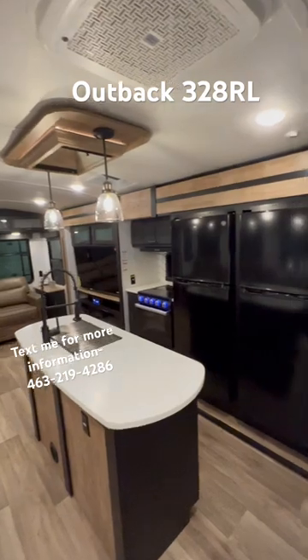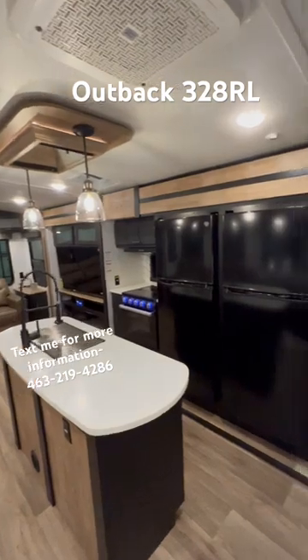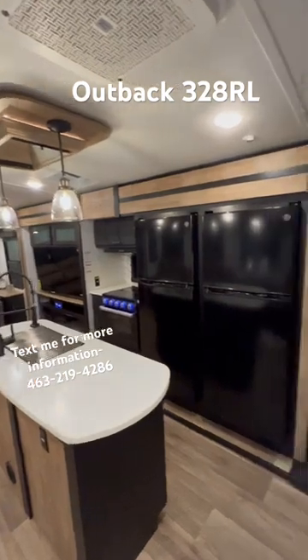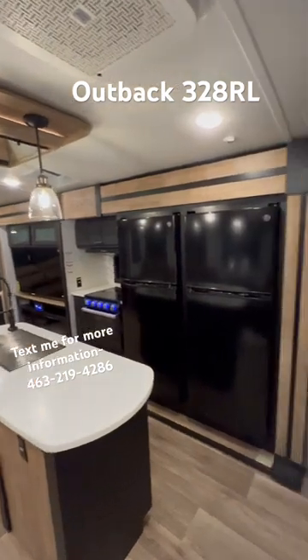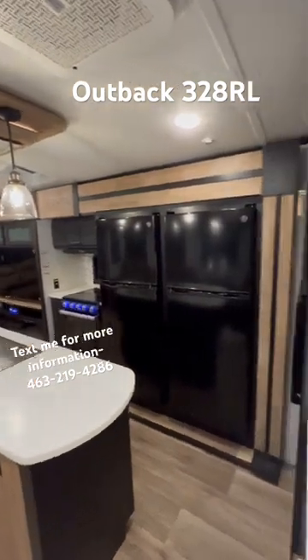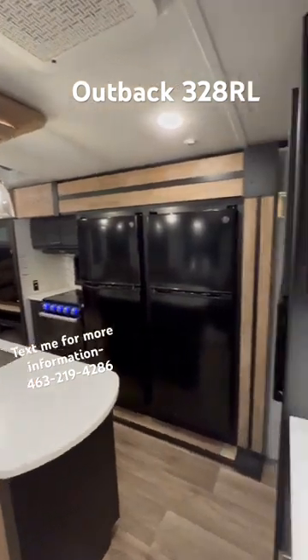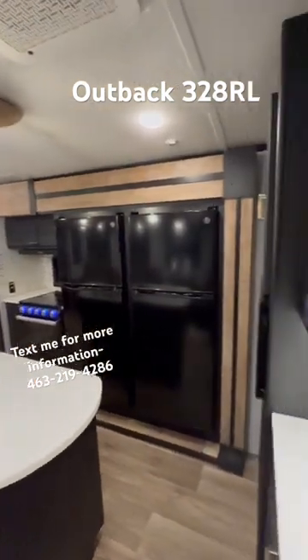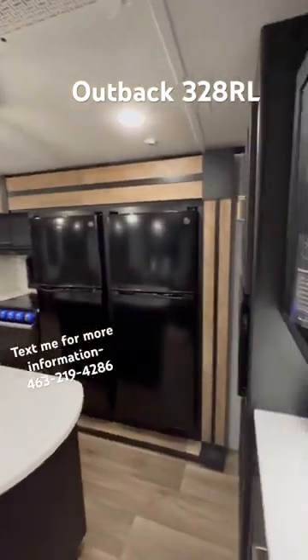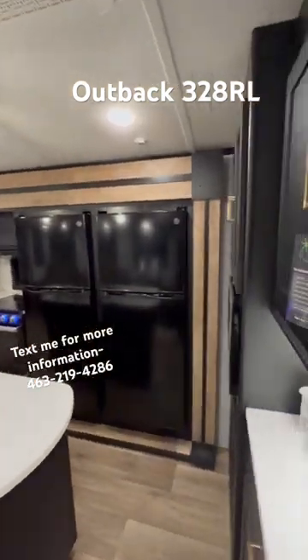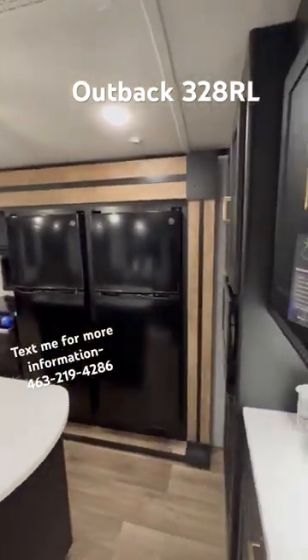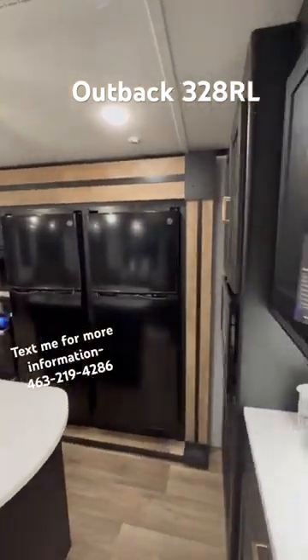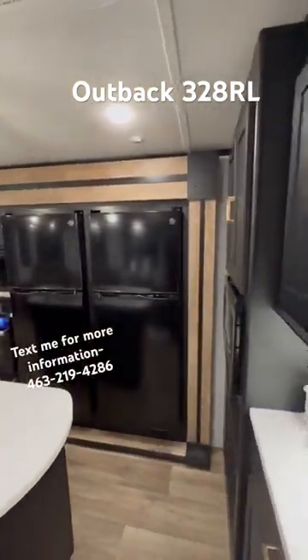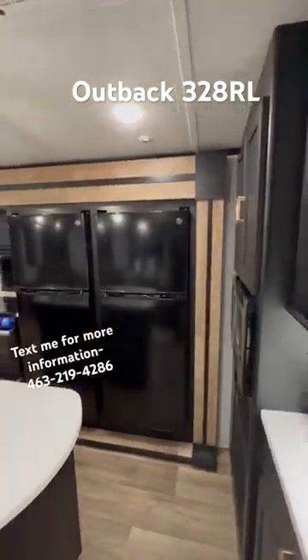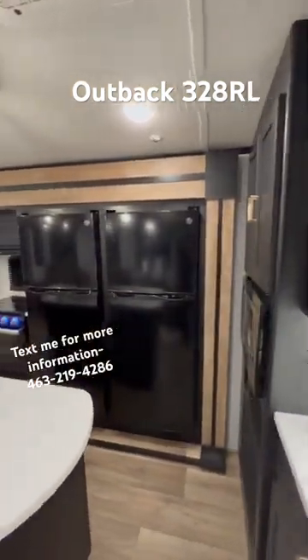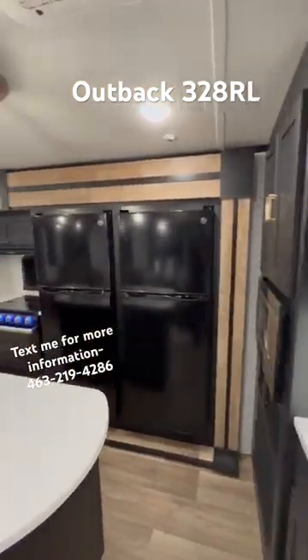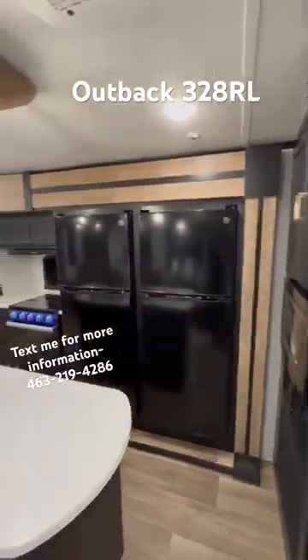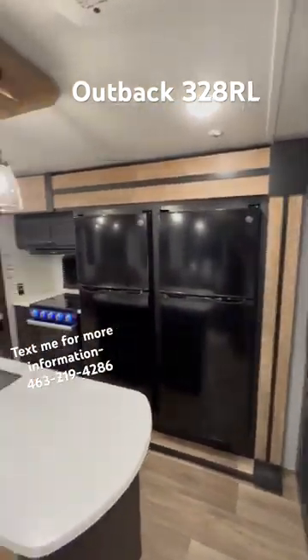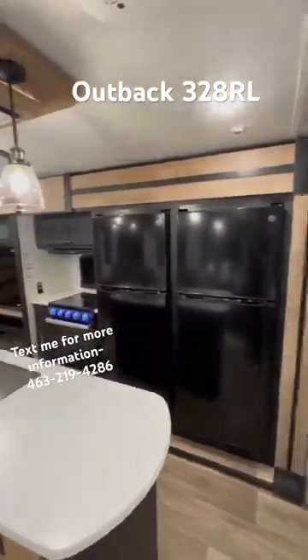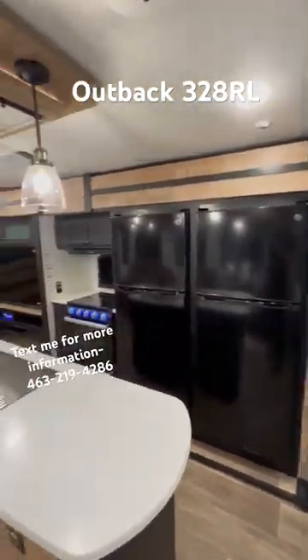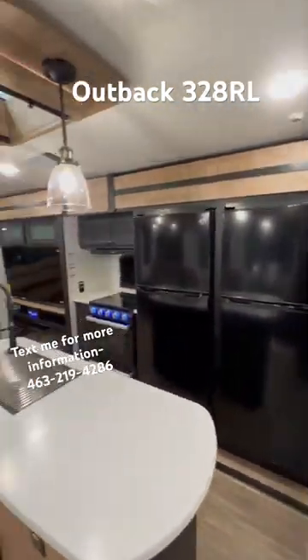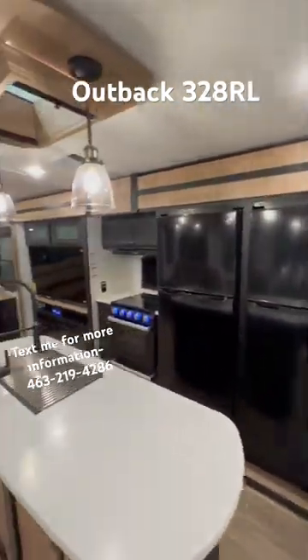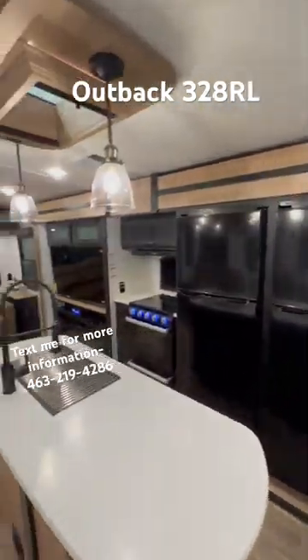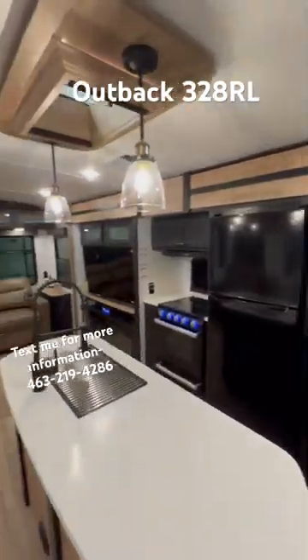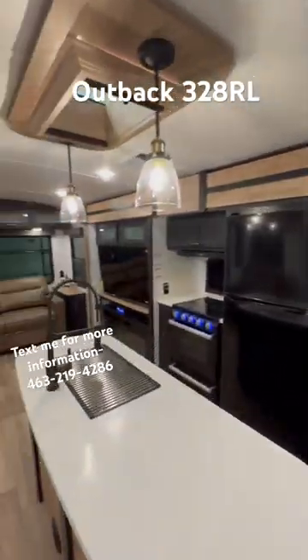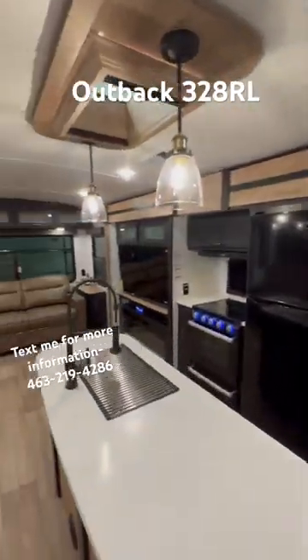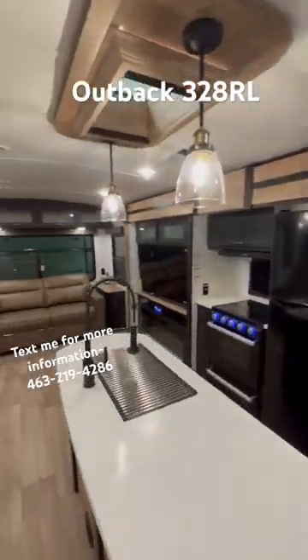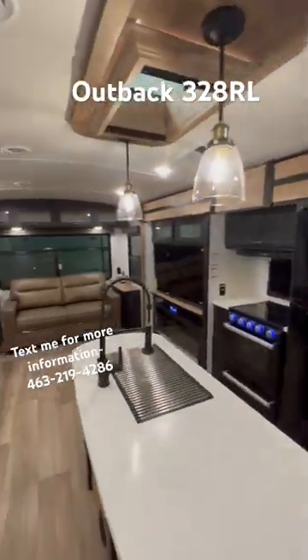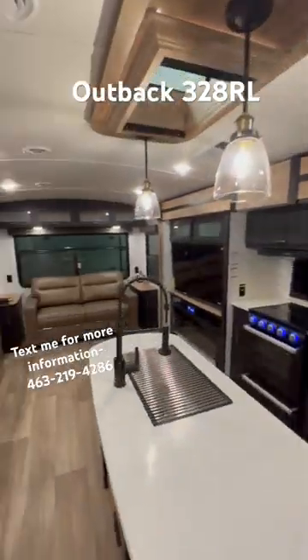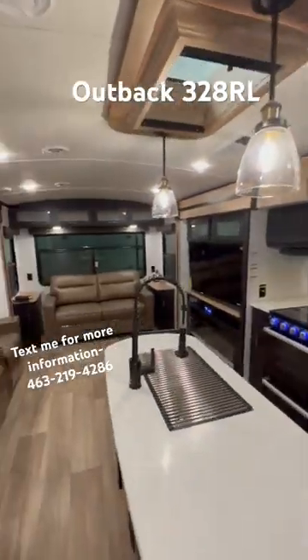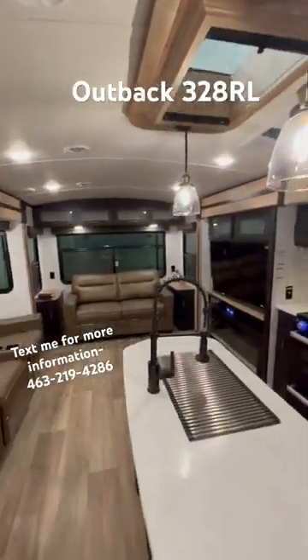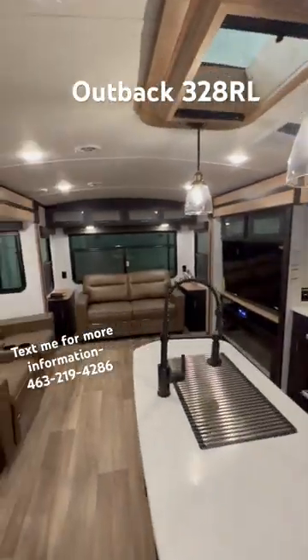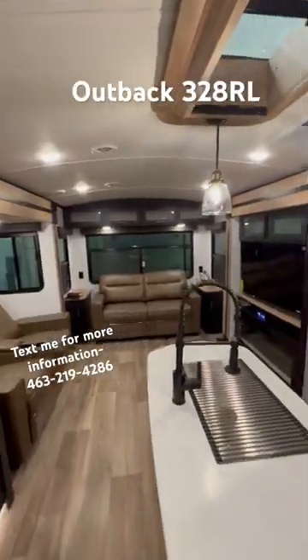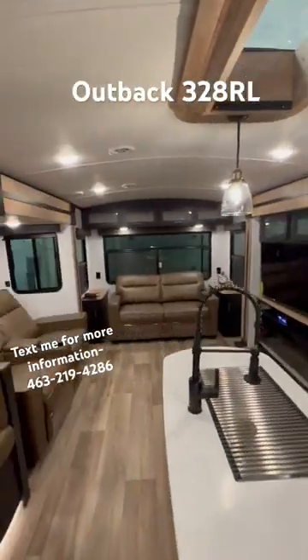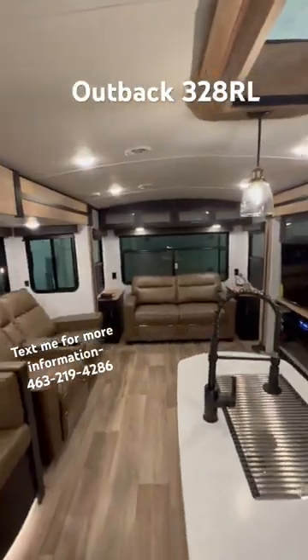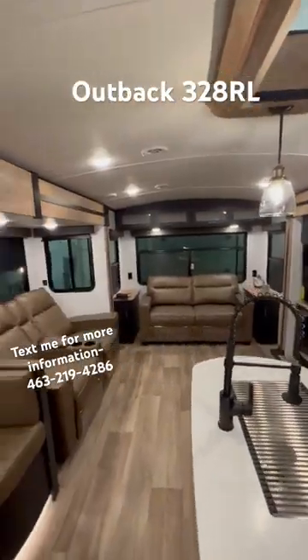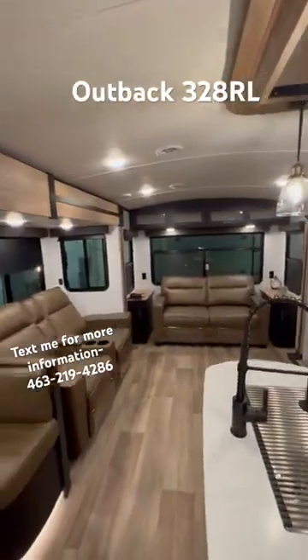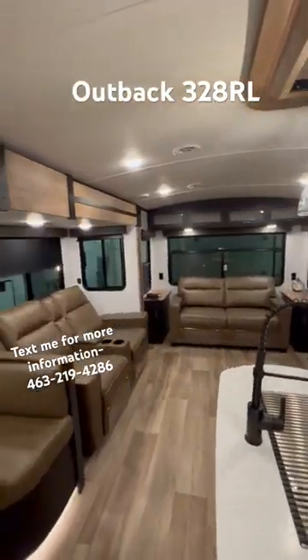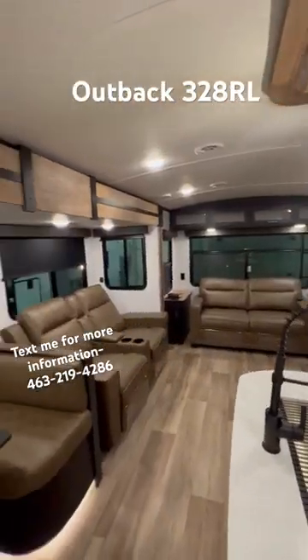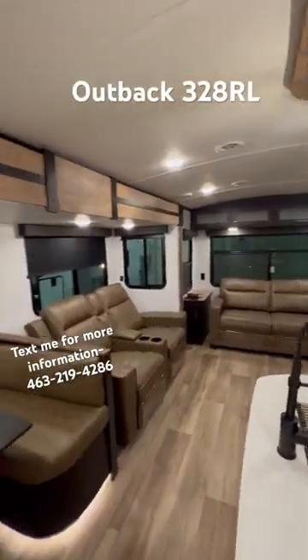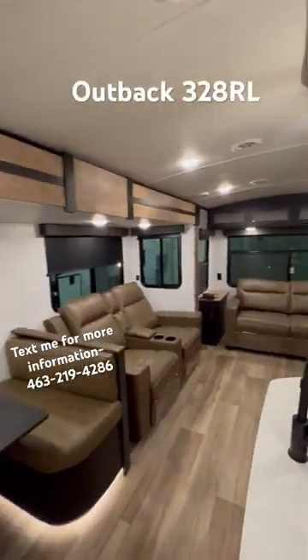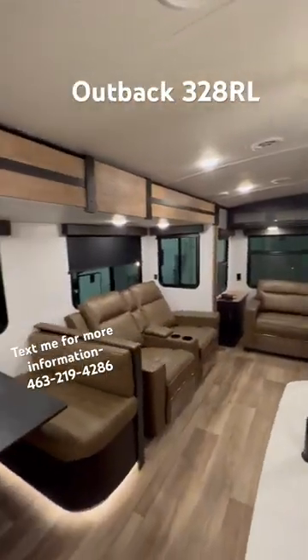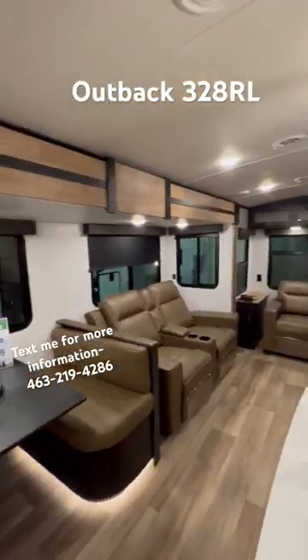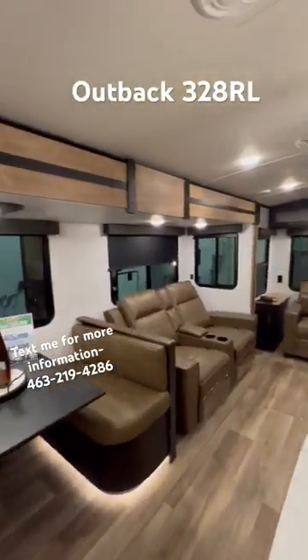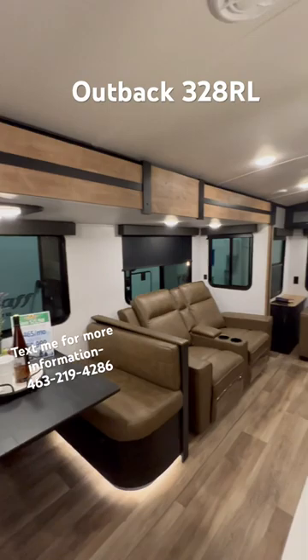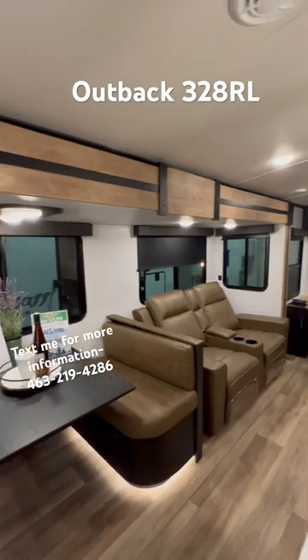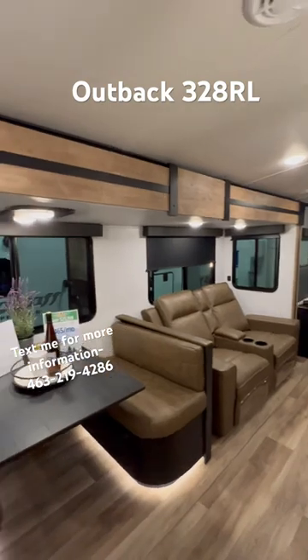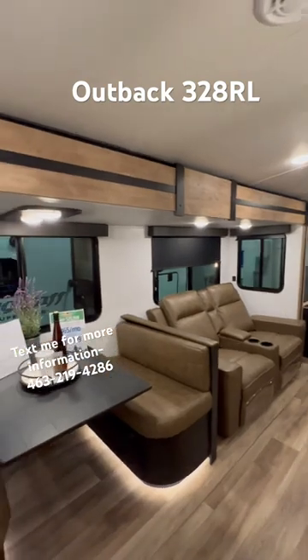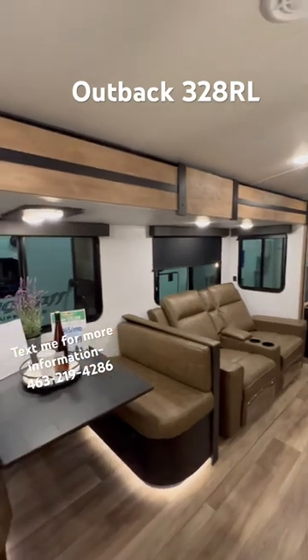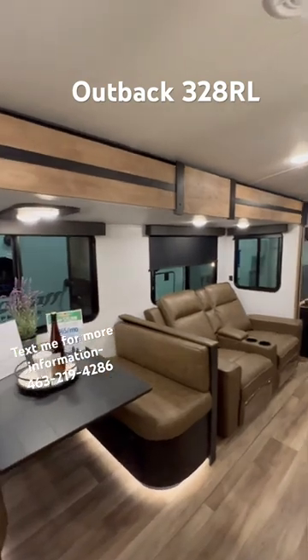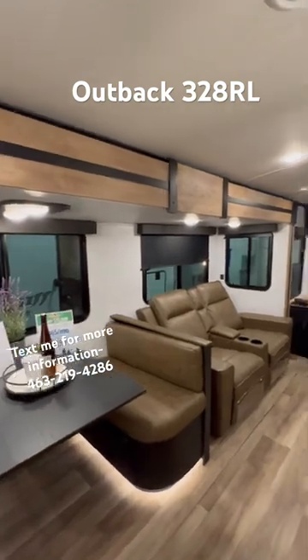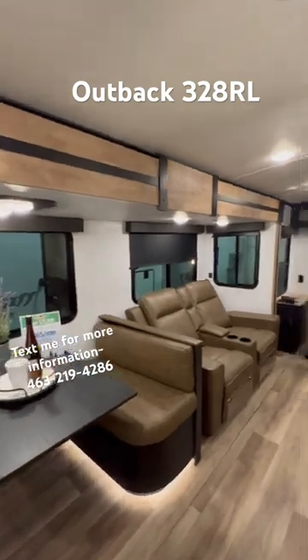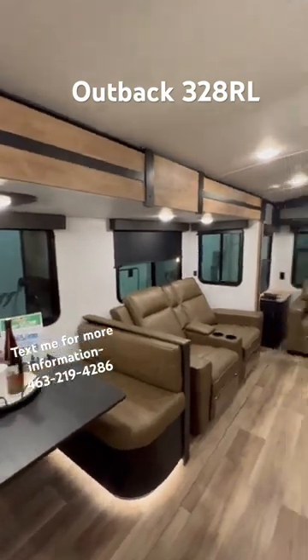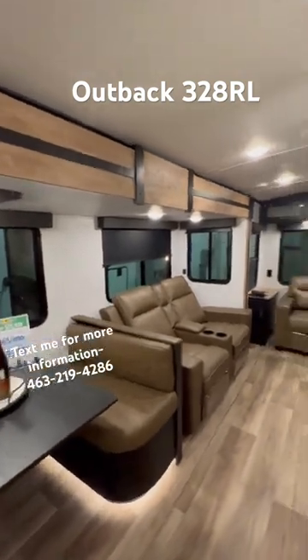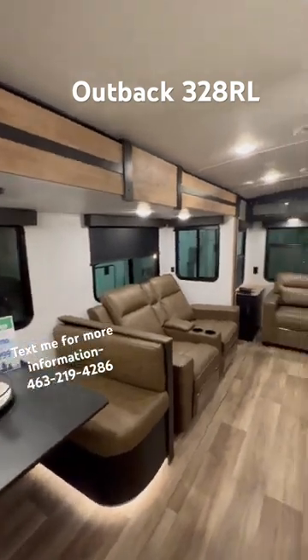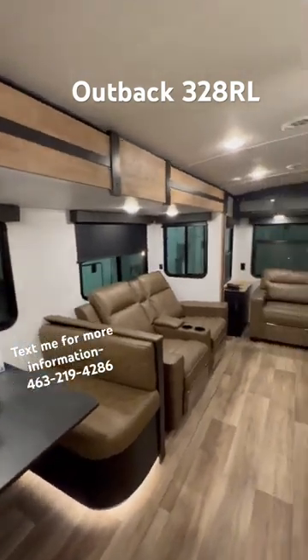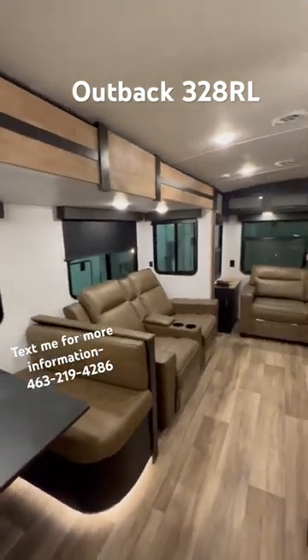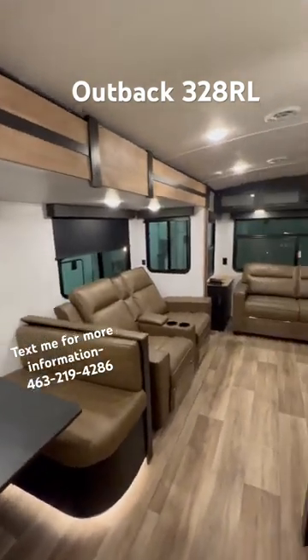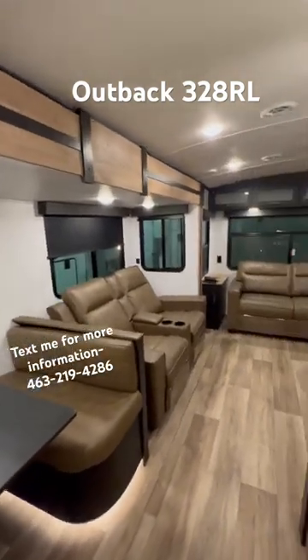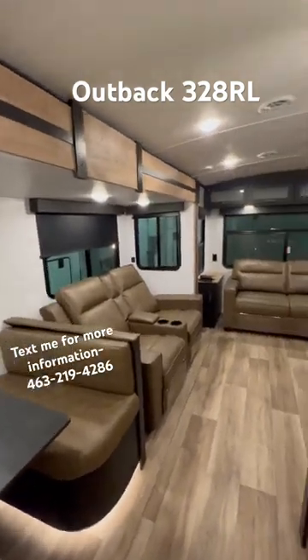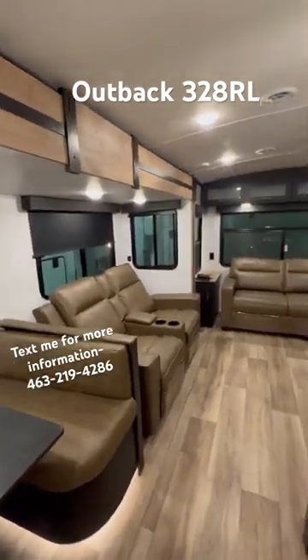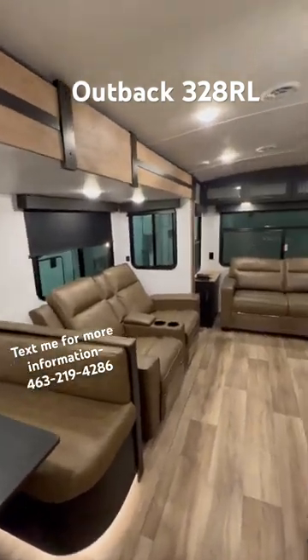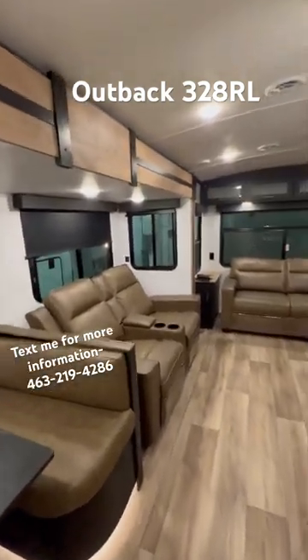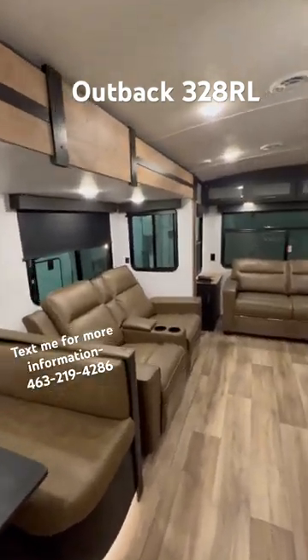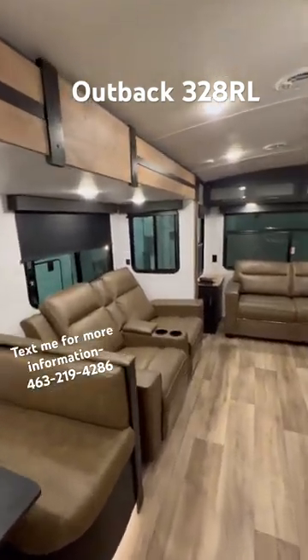Let's take a walk inside the 23 Outback 328RL. It's like a fifth wheel in a travel trailer.